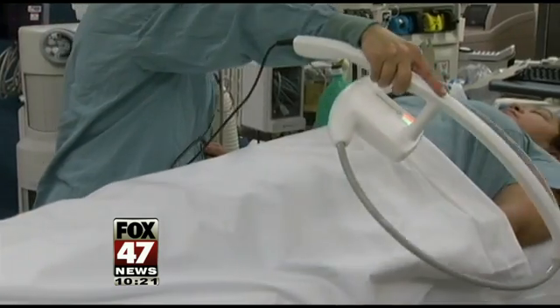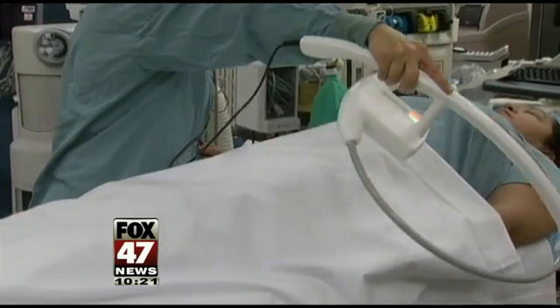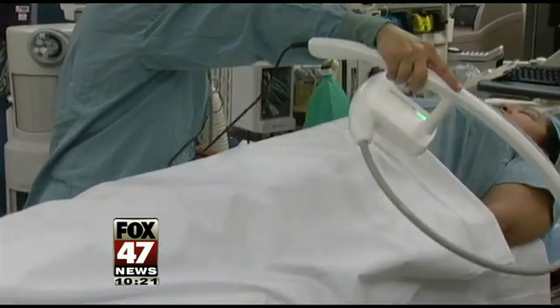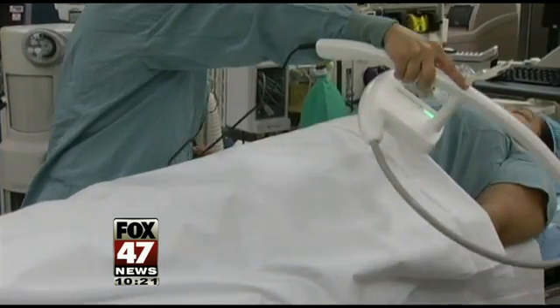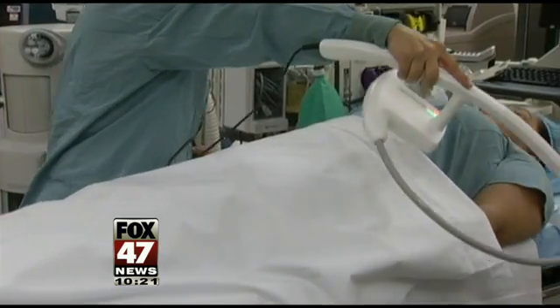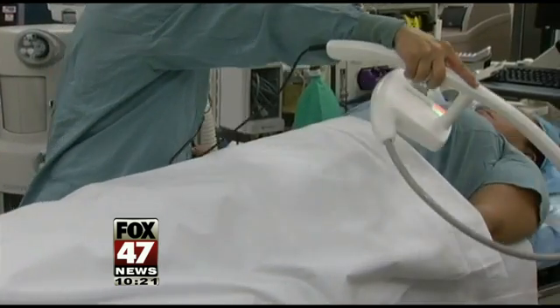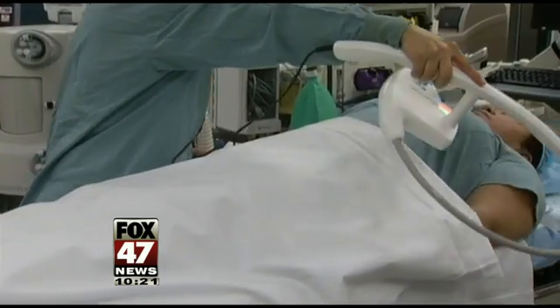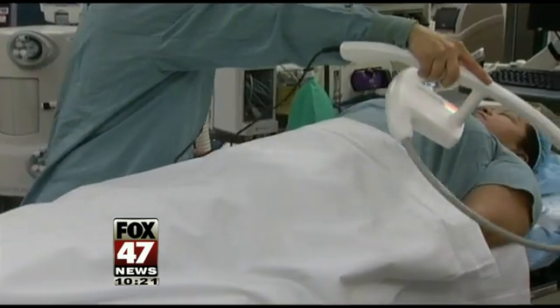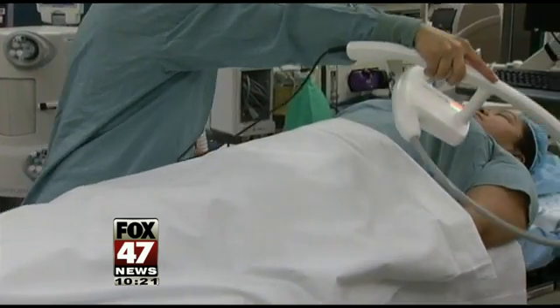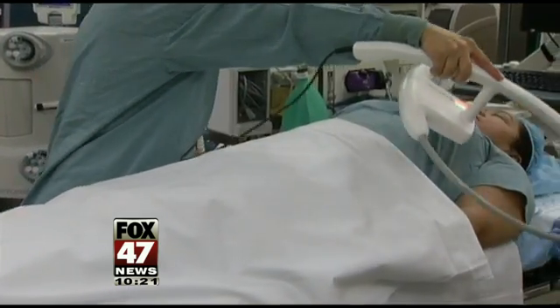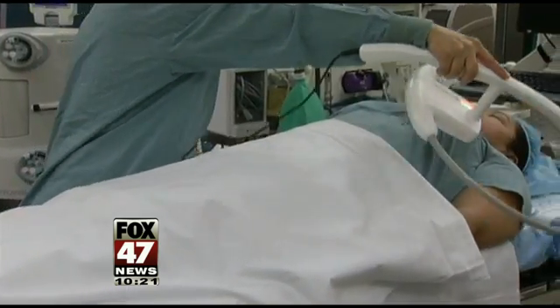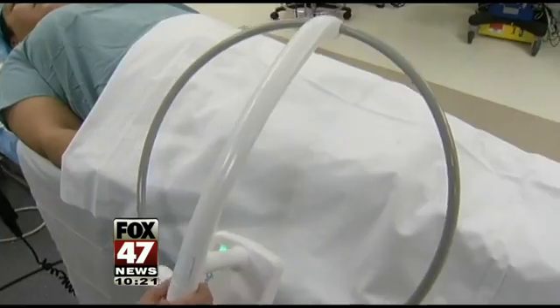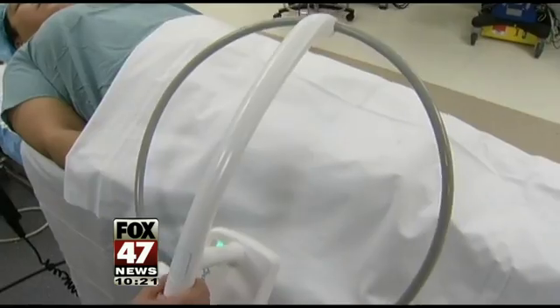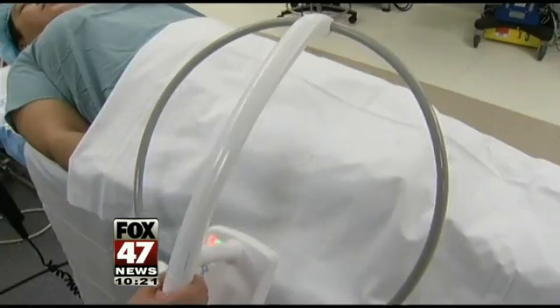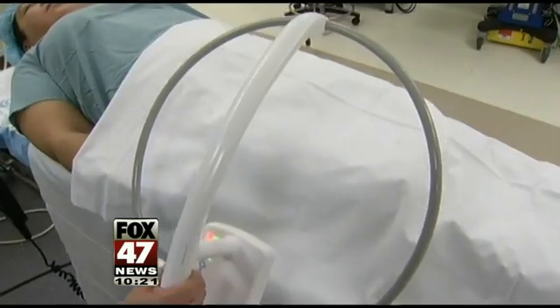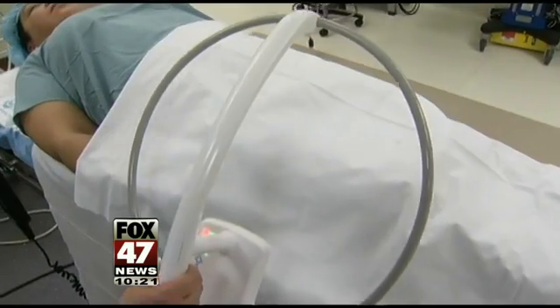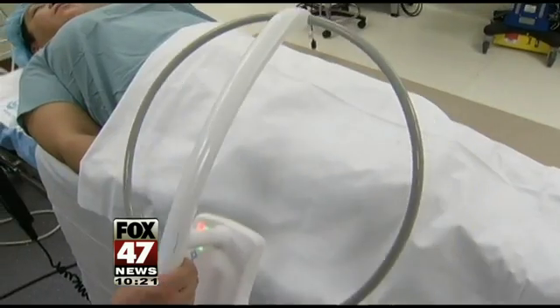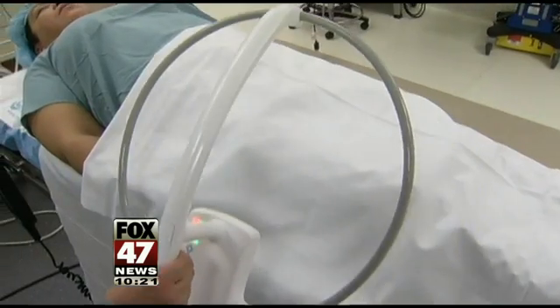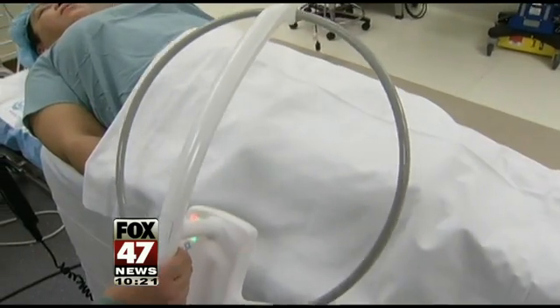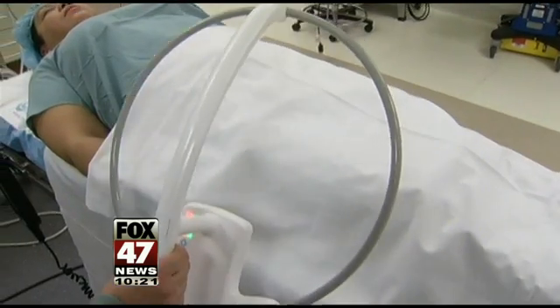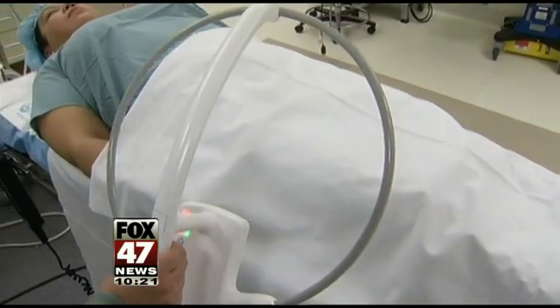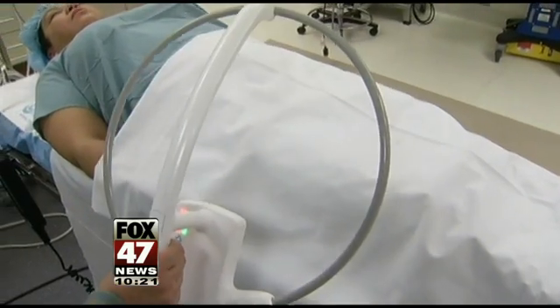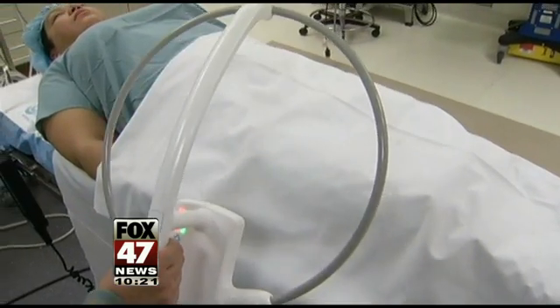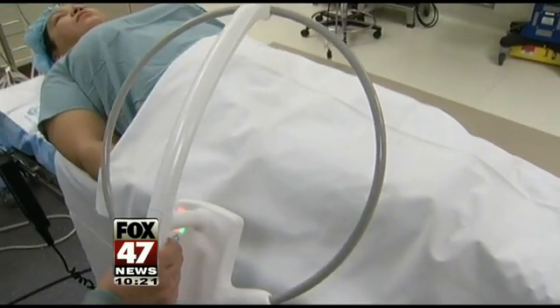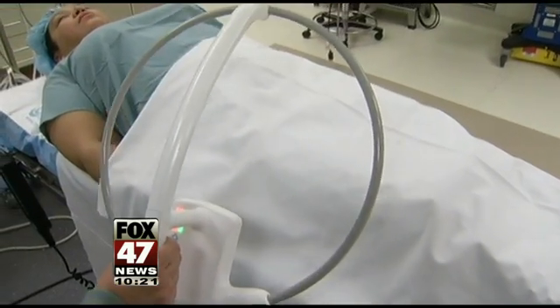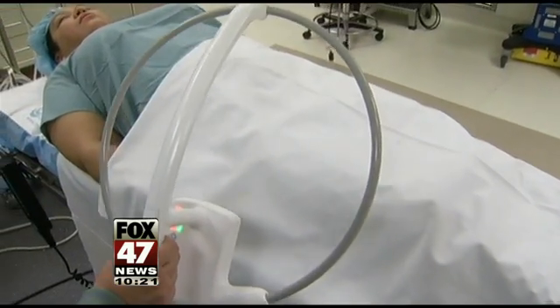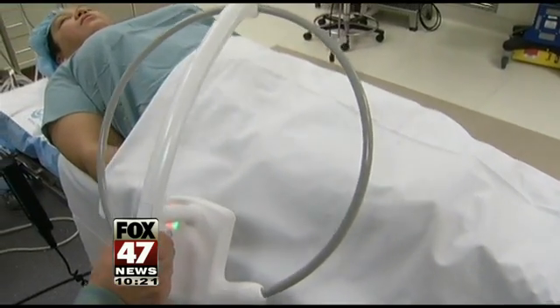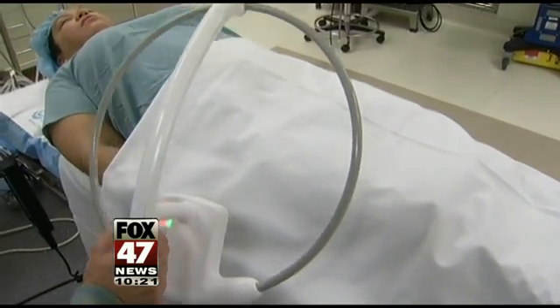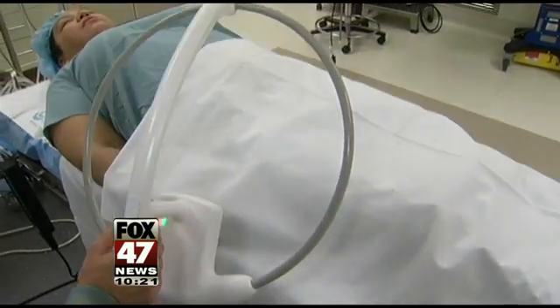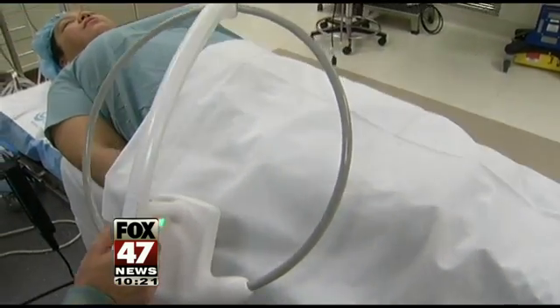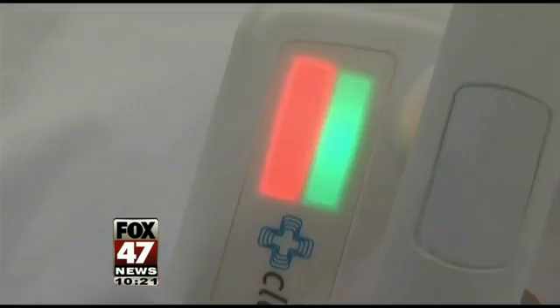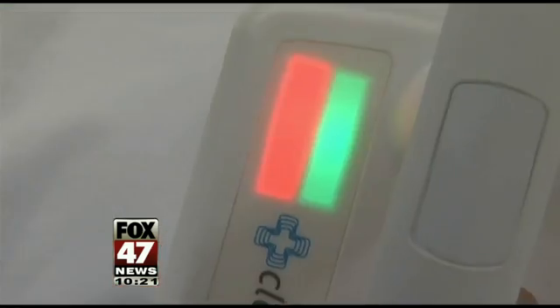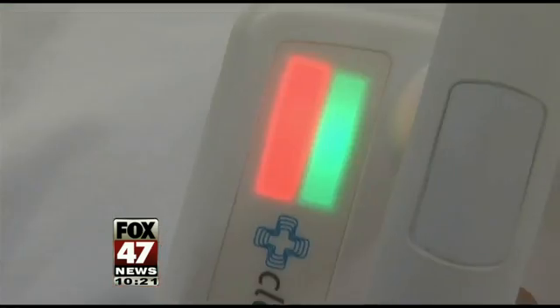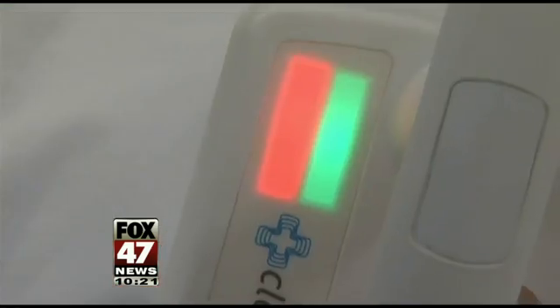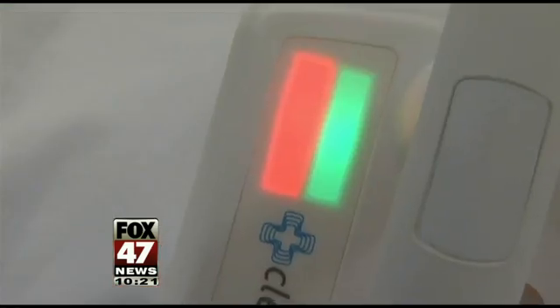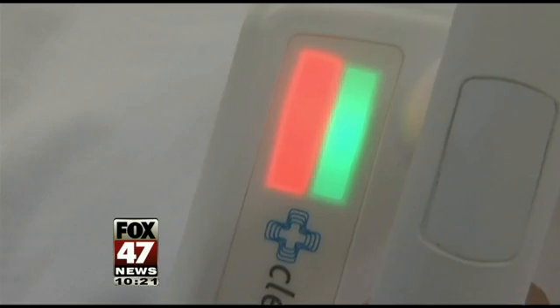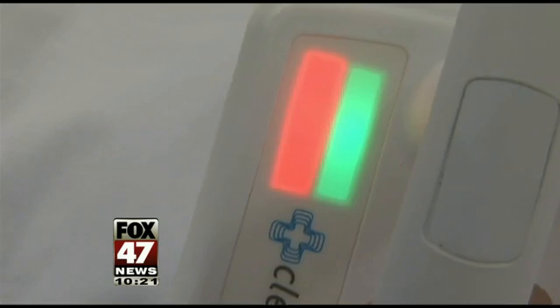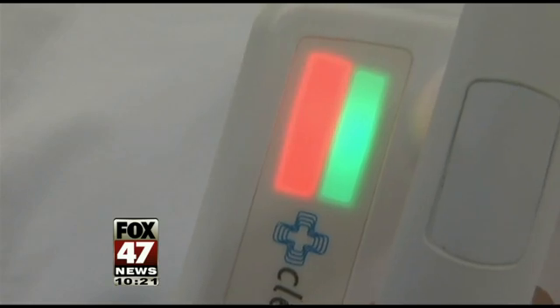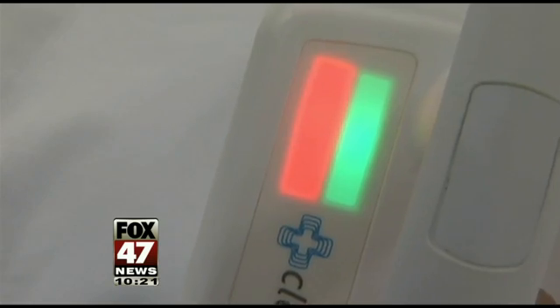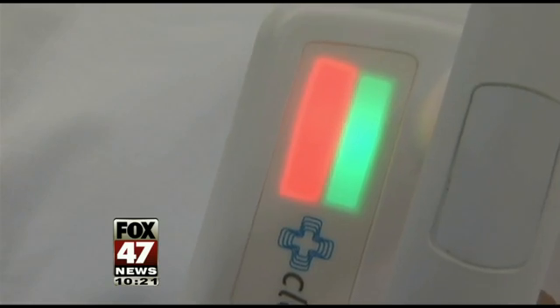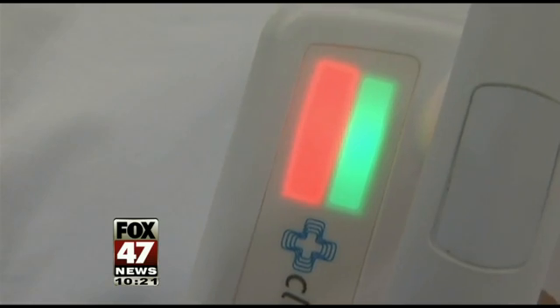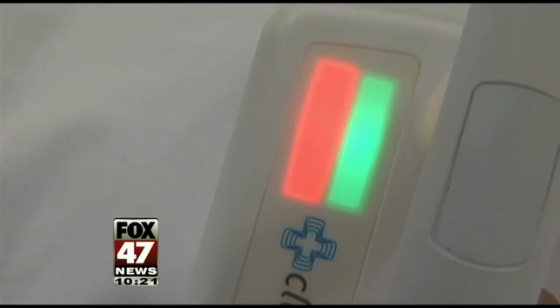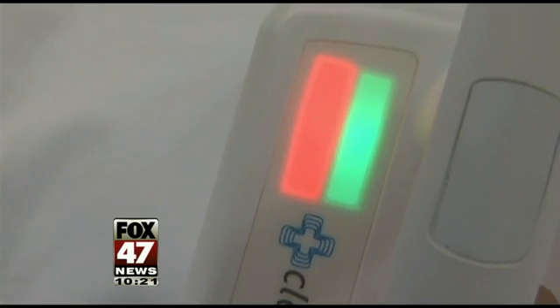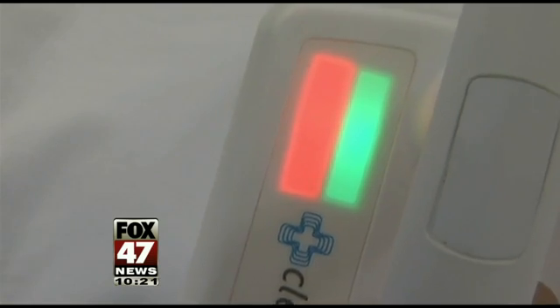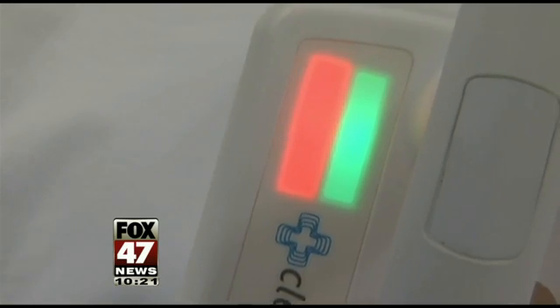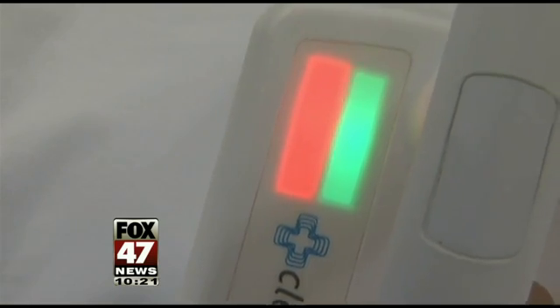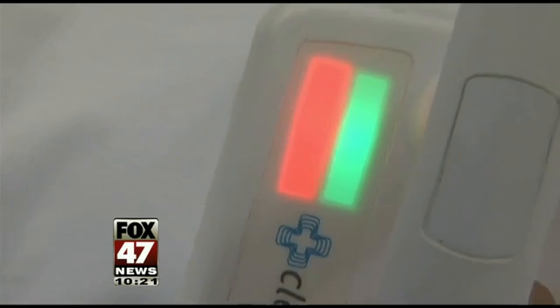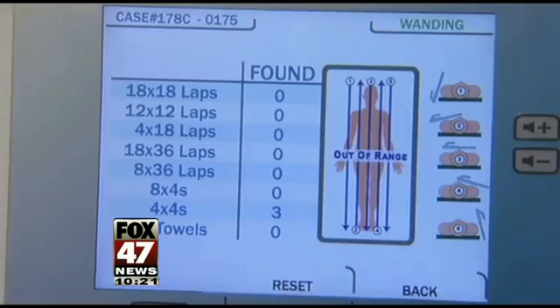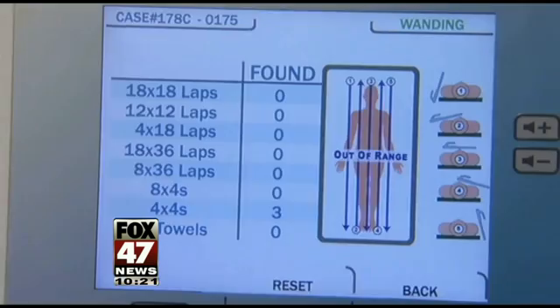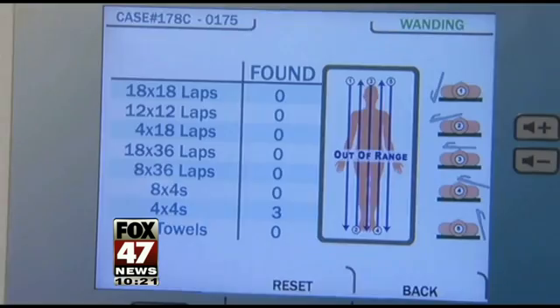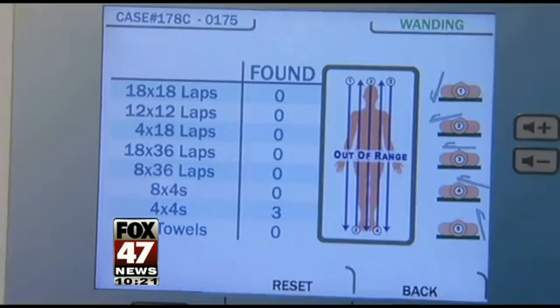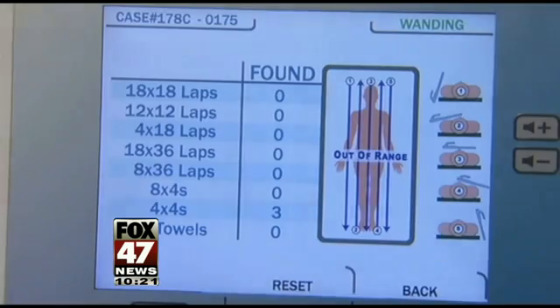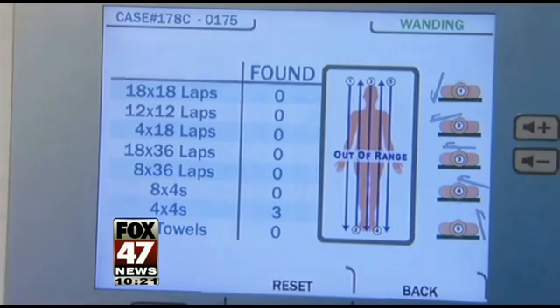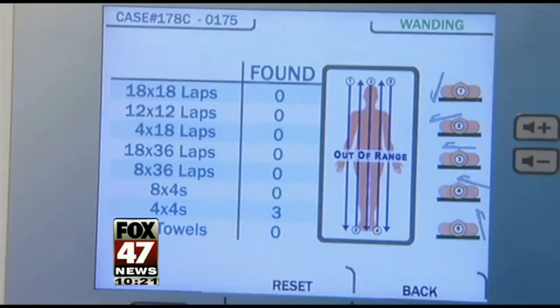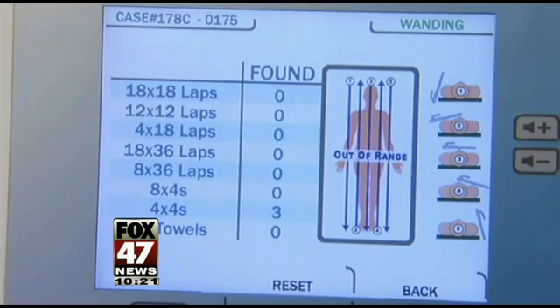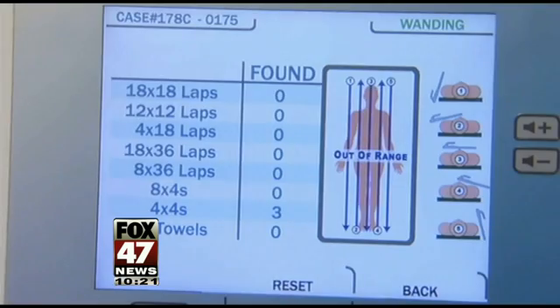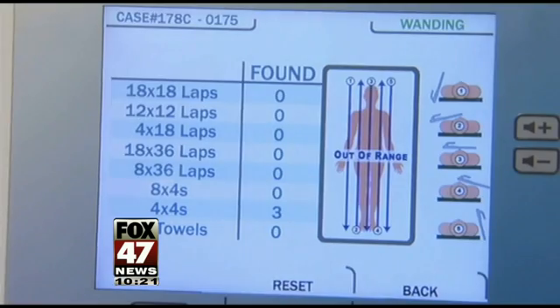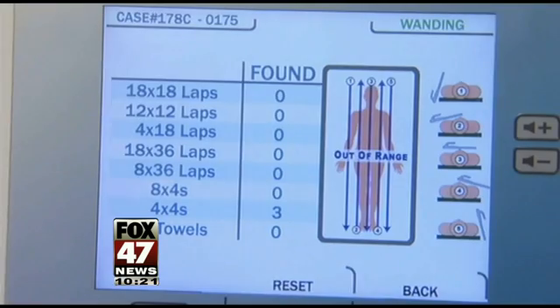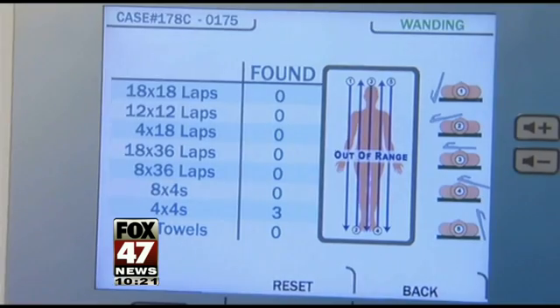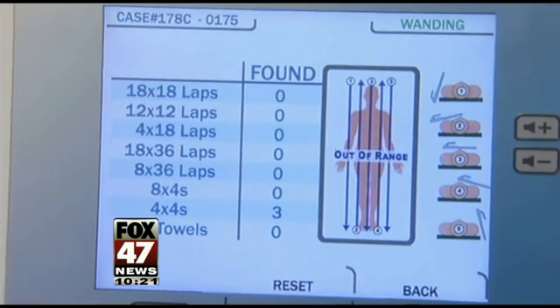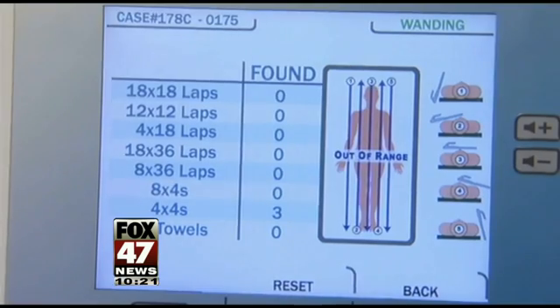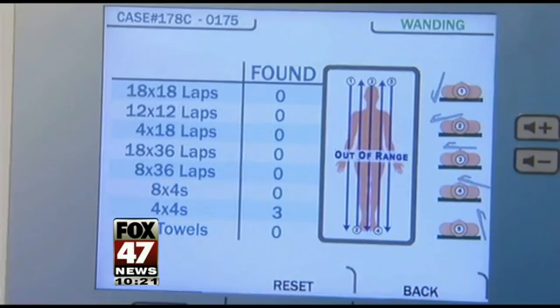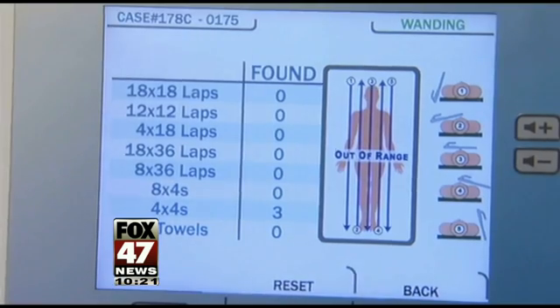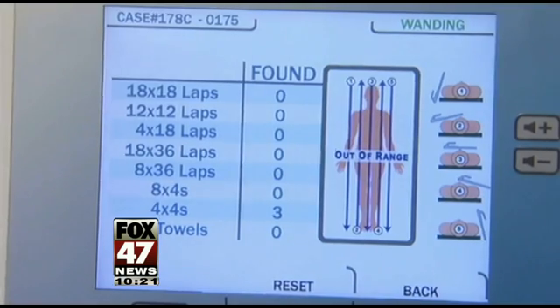This quick tool reduces the time a patient is under anesthesia and prevents many mistakes. This technology may save lives — and at the least, it gives patients and doctors peace of mind.